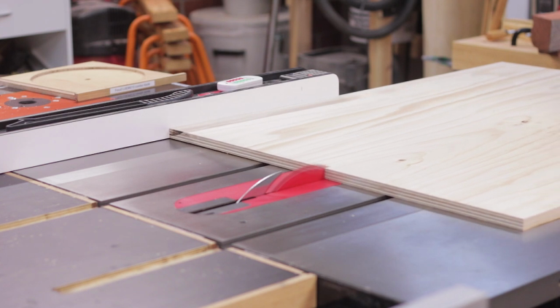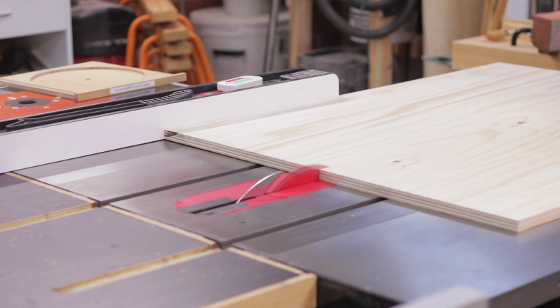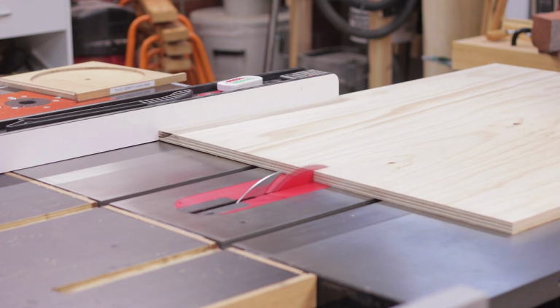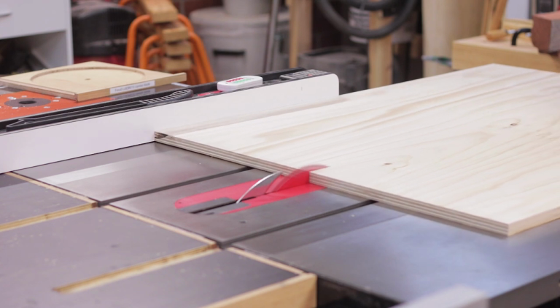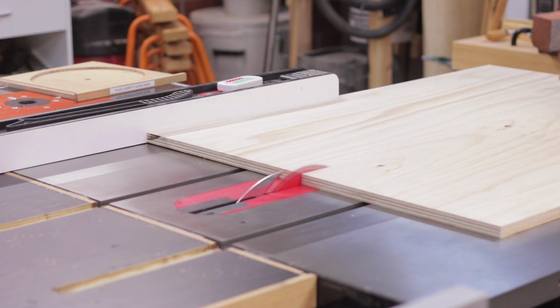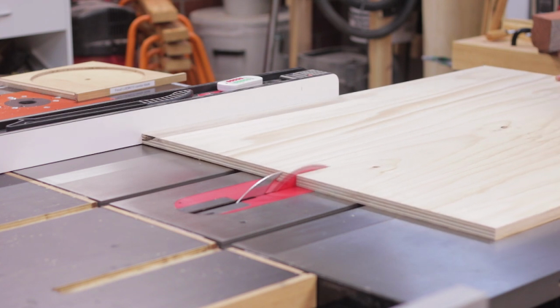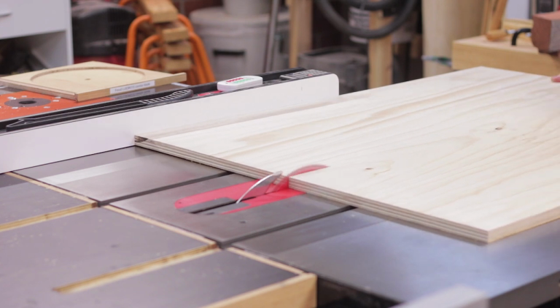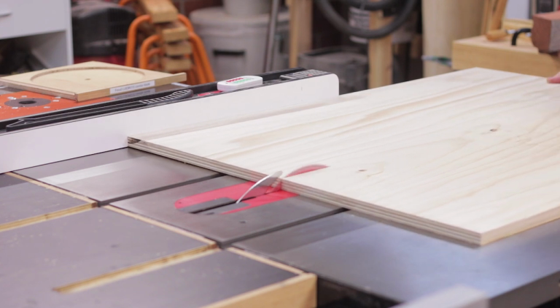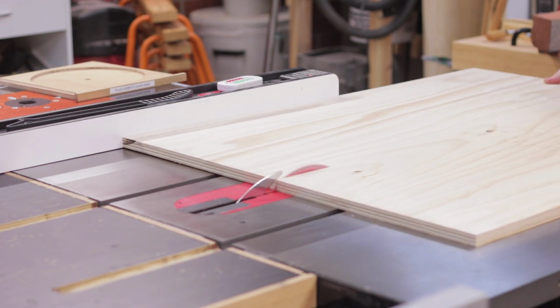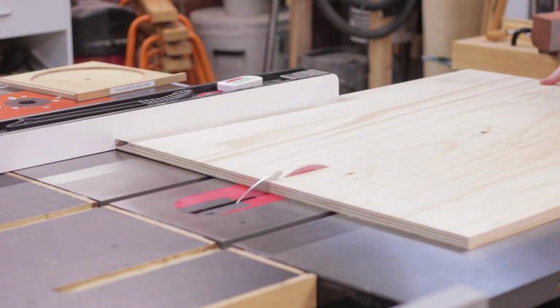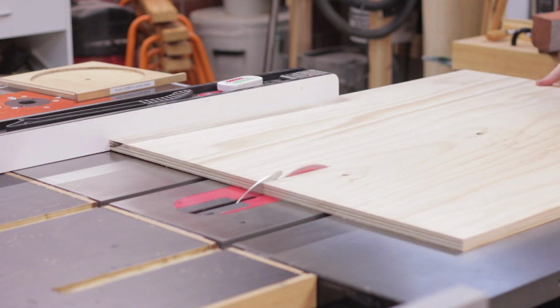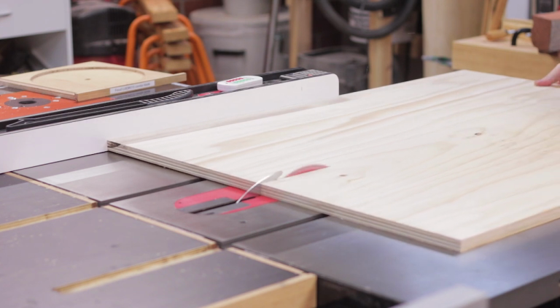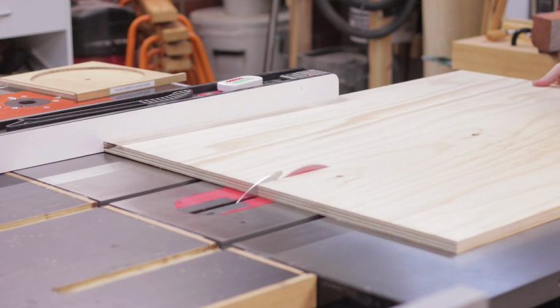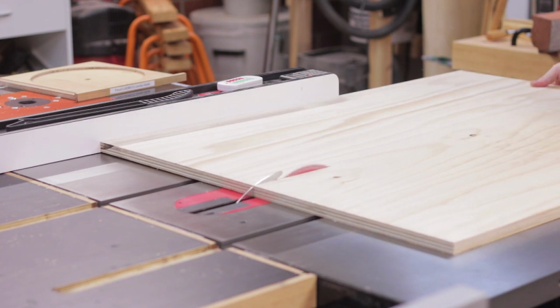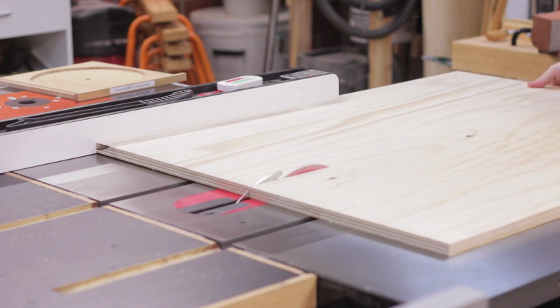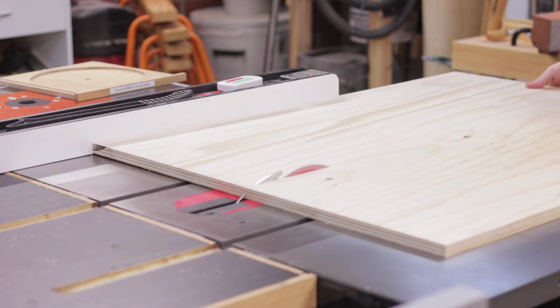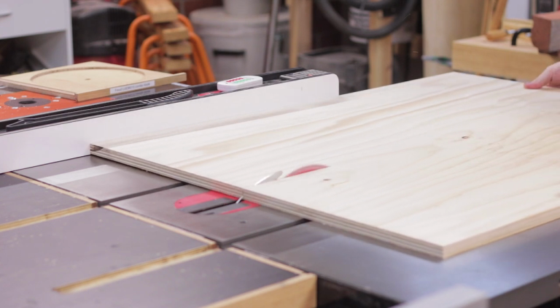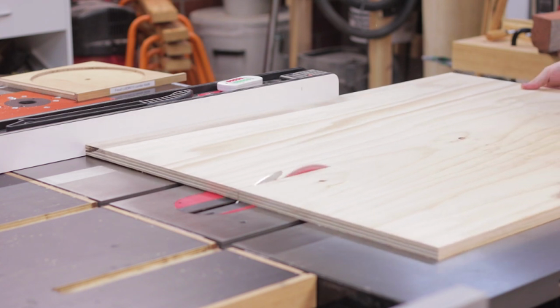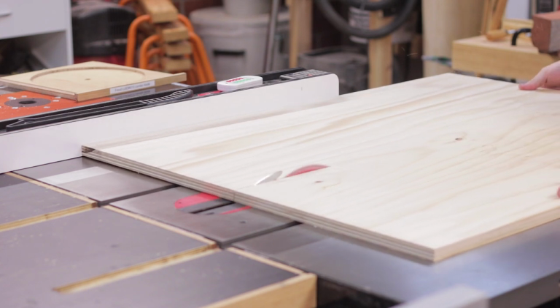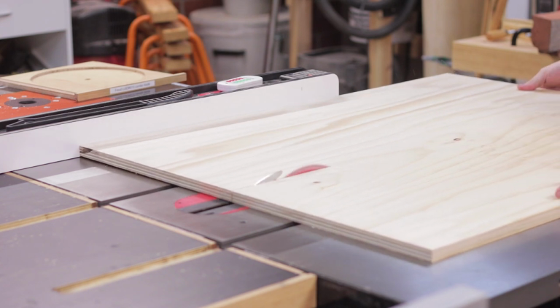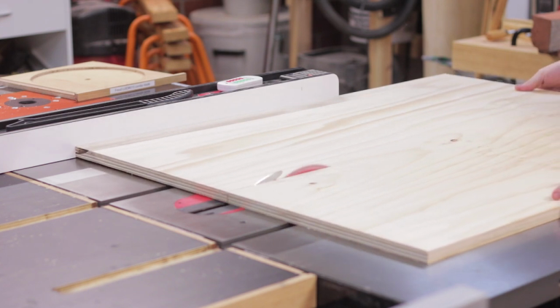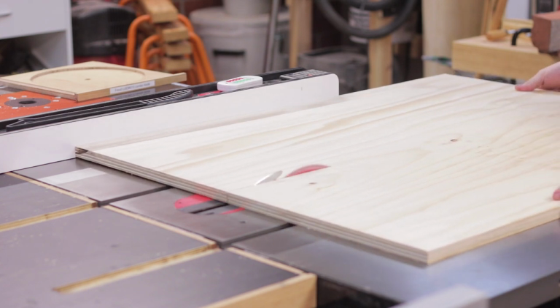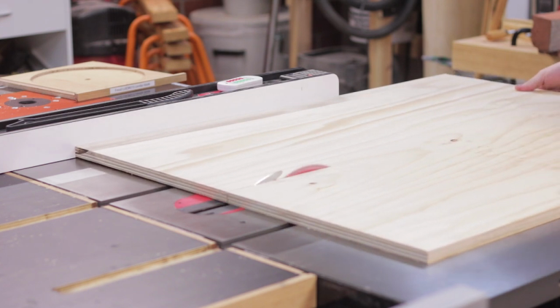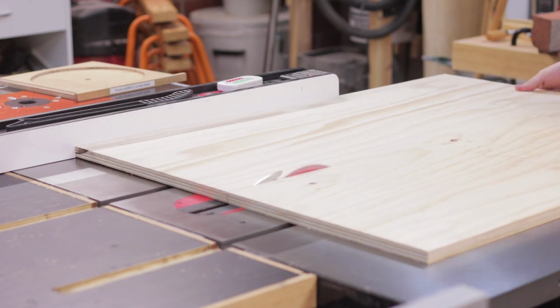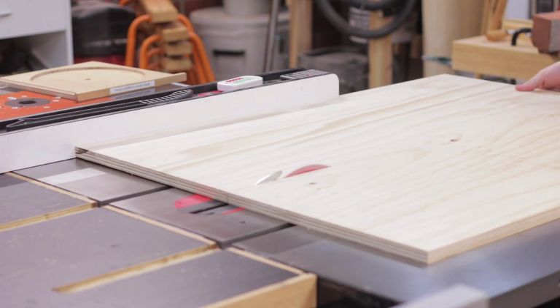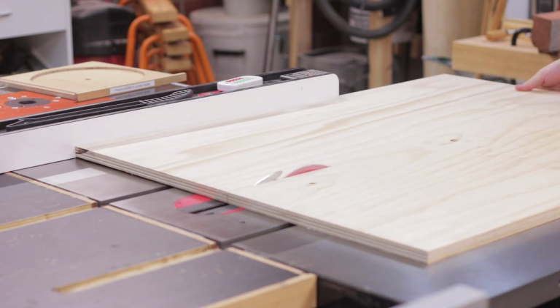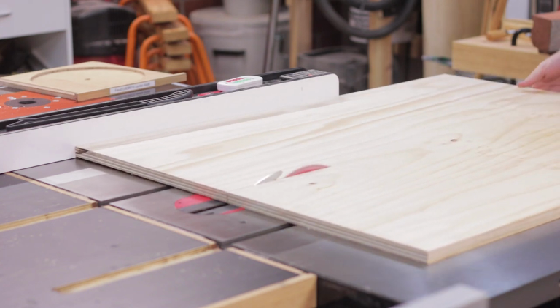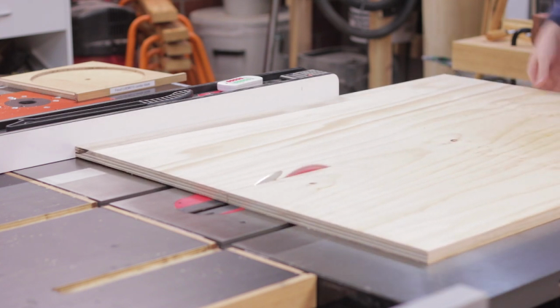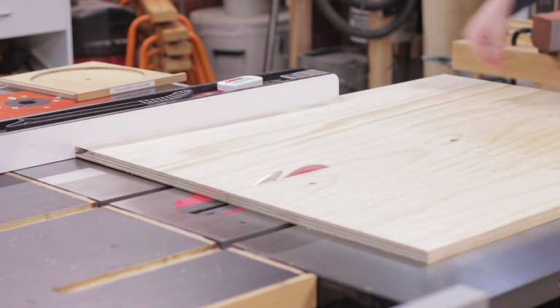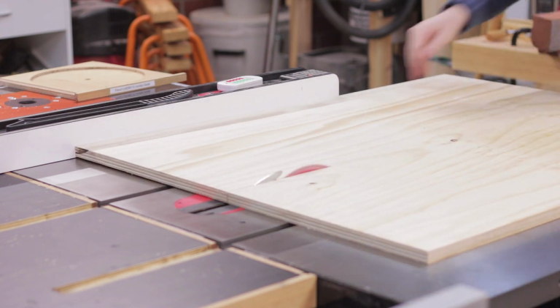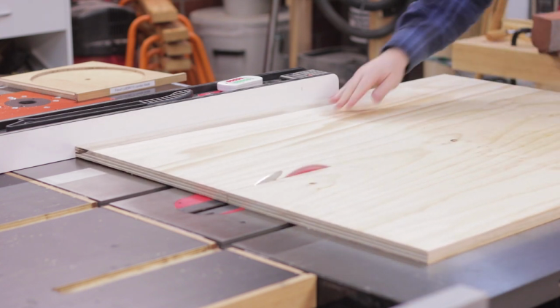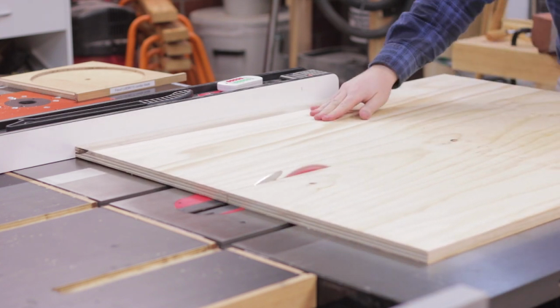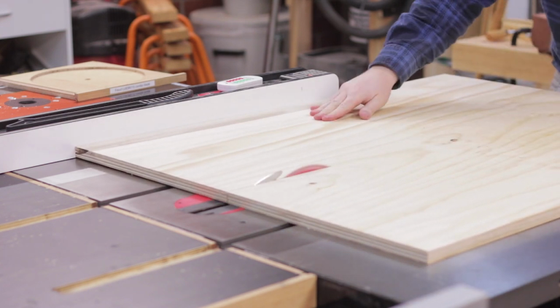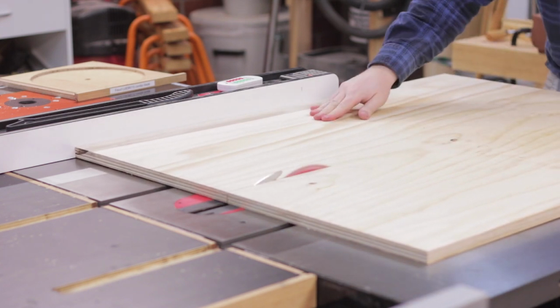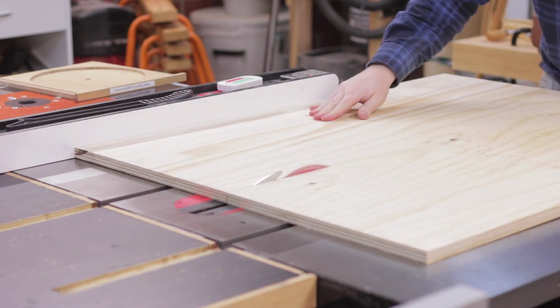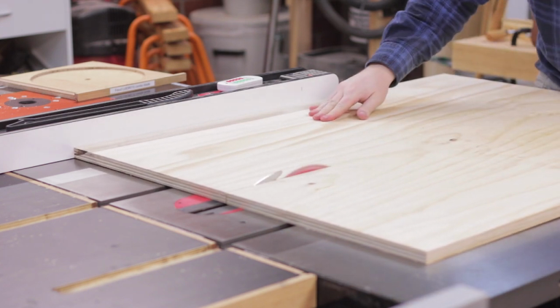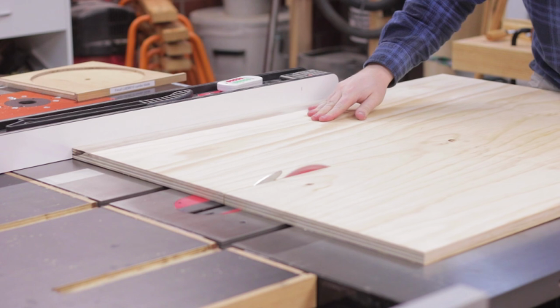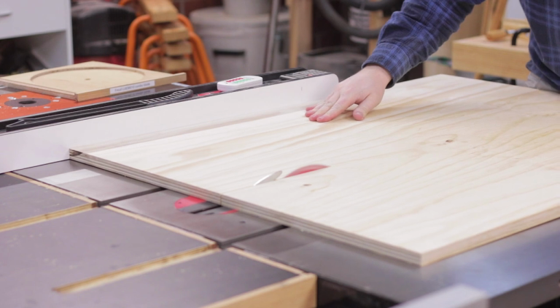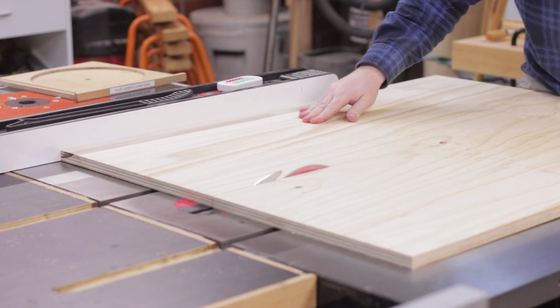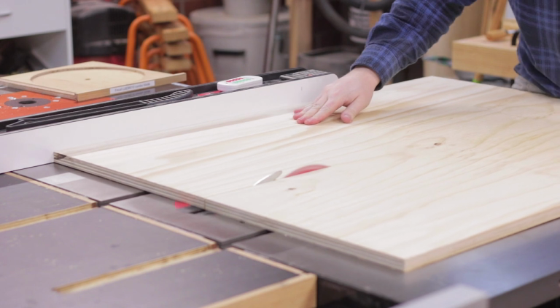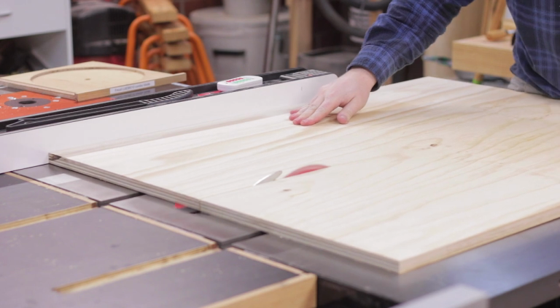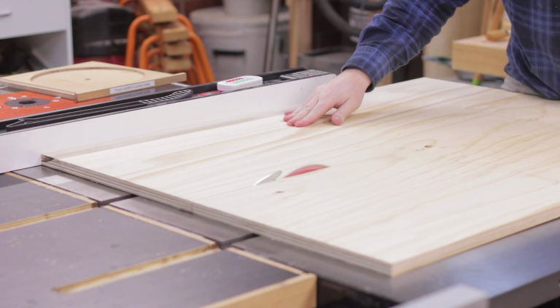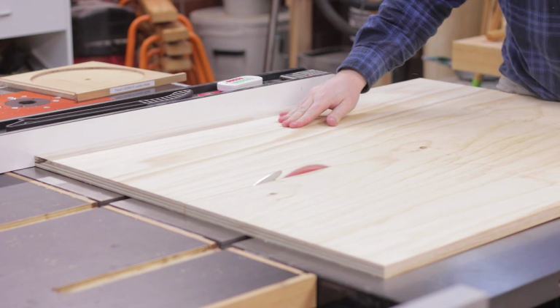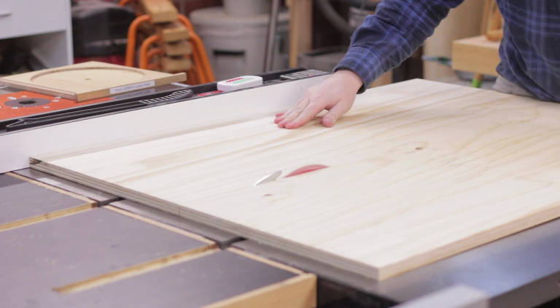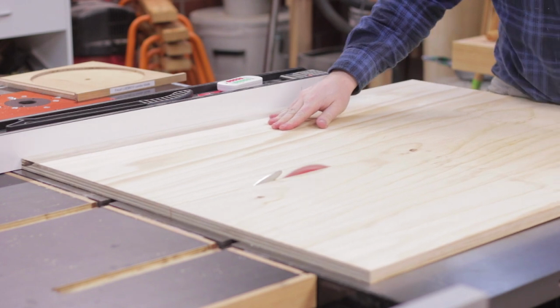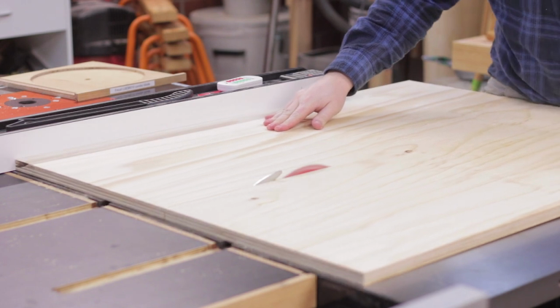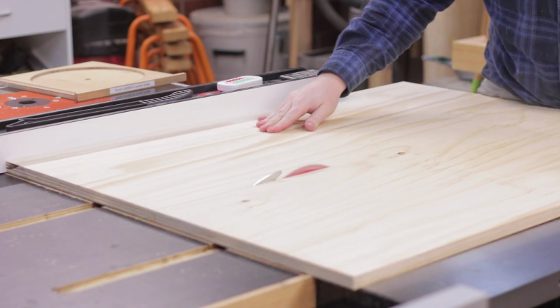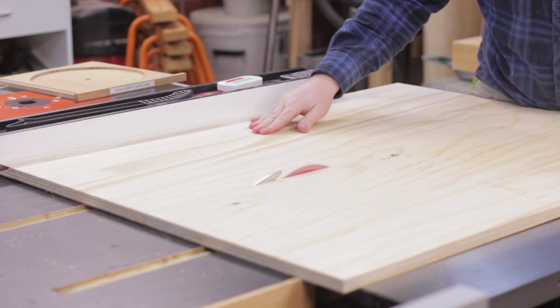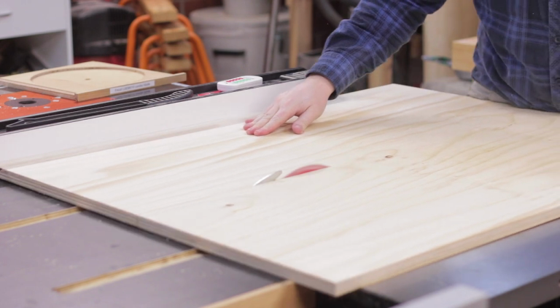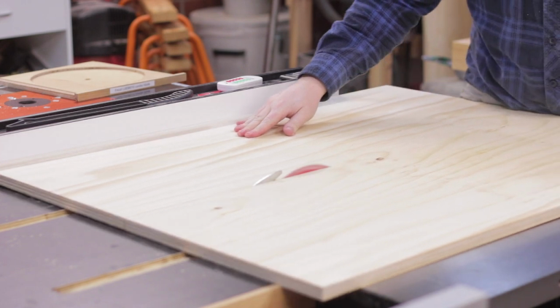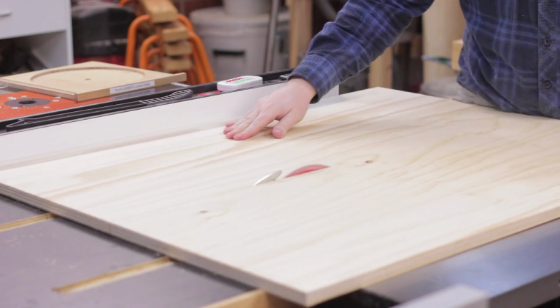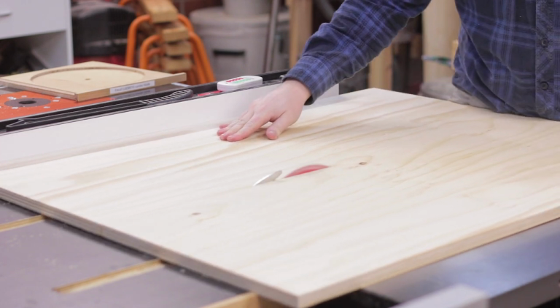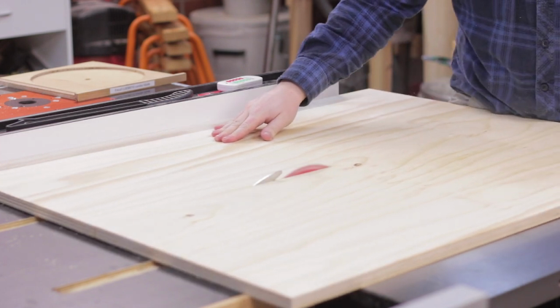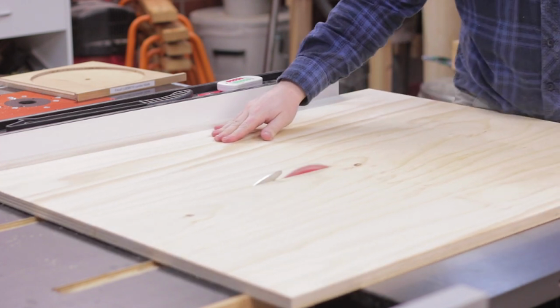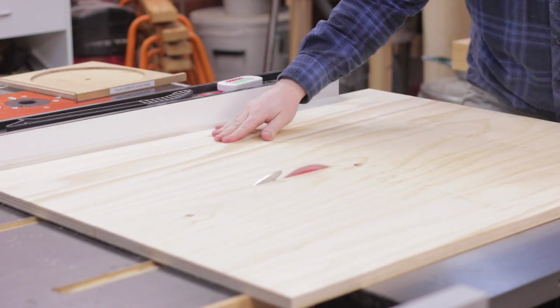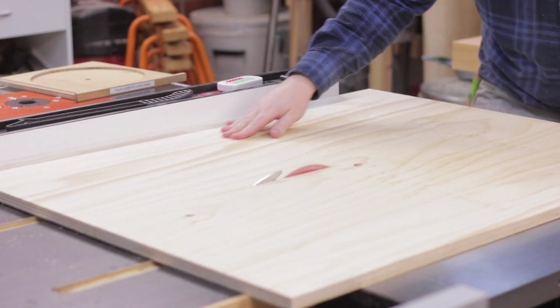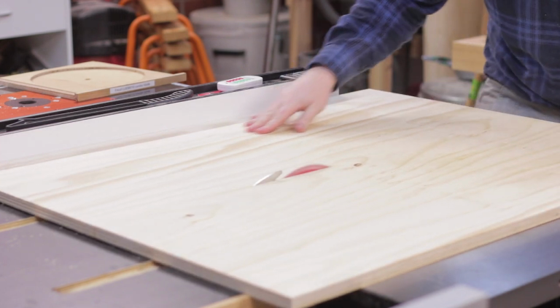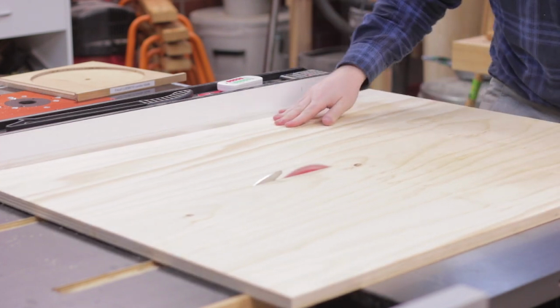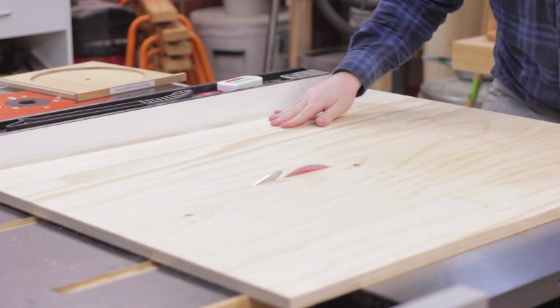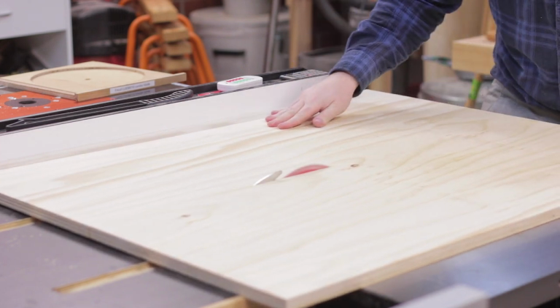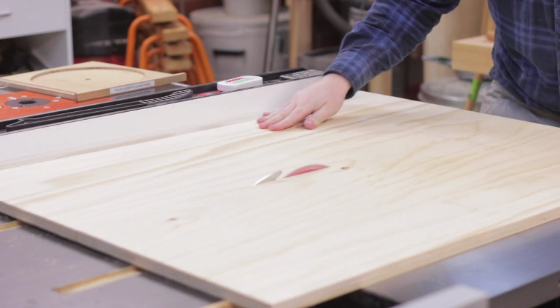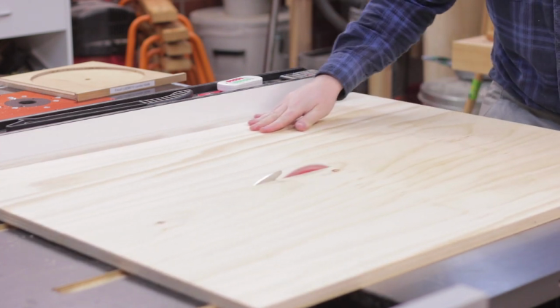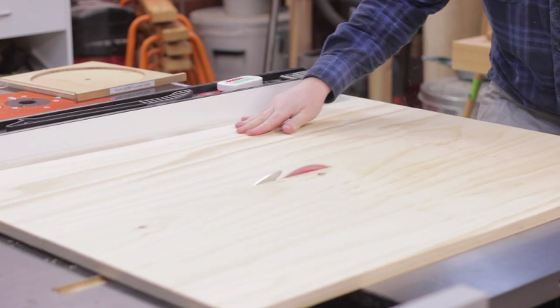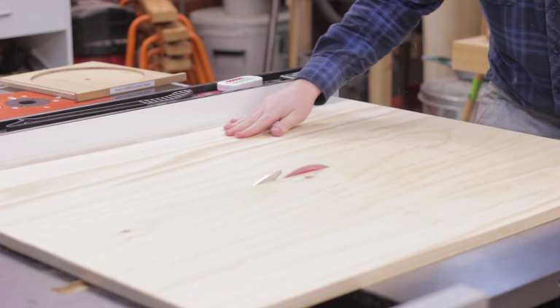Then it was just a matter of breaking down the plywood into more manageable pieces before cutting it into strips — 40 strips needed all up.